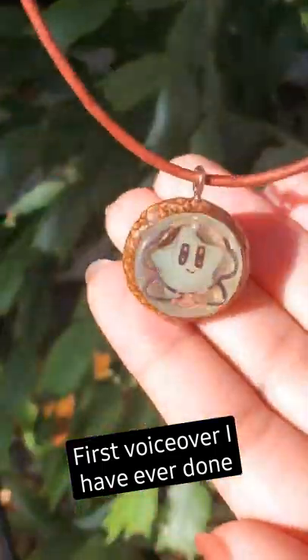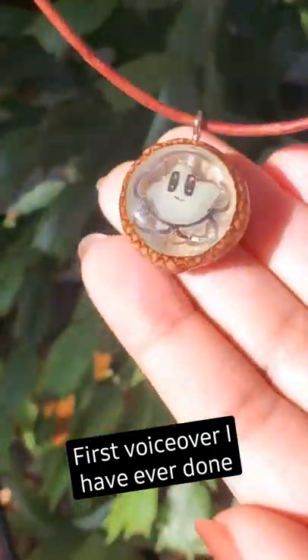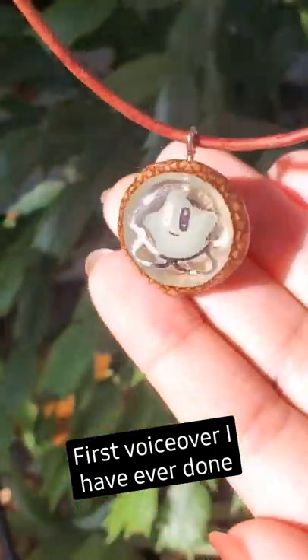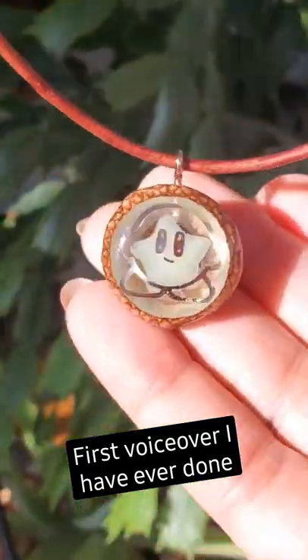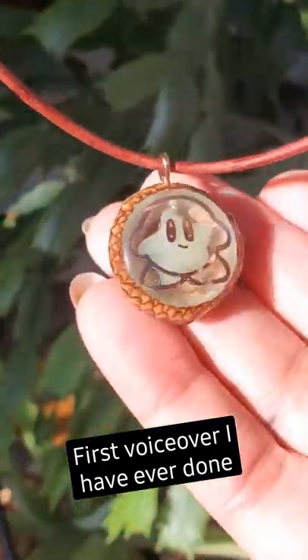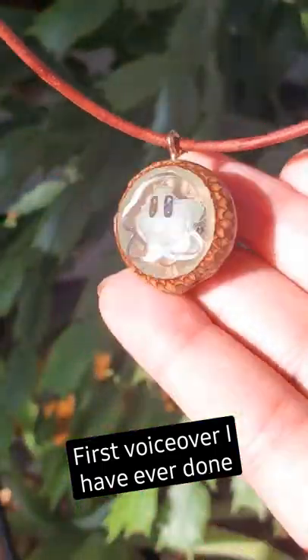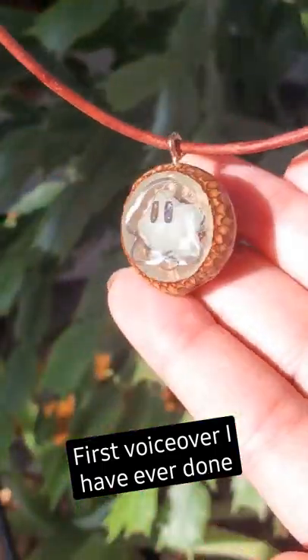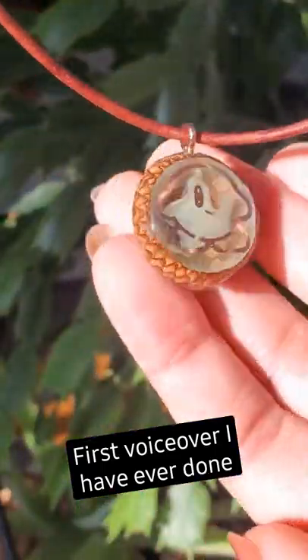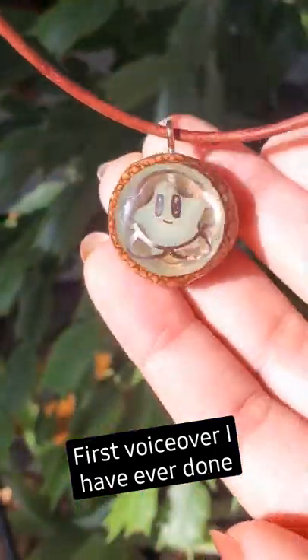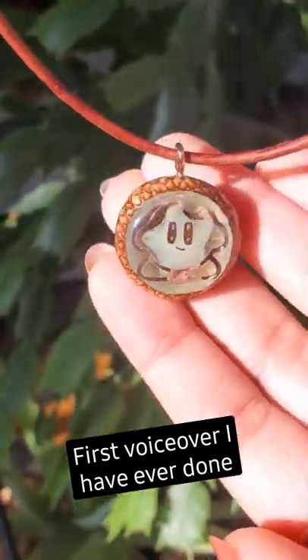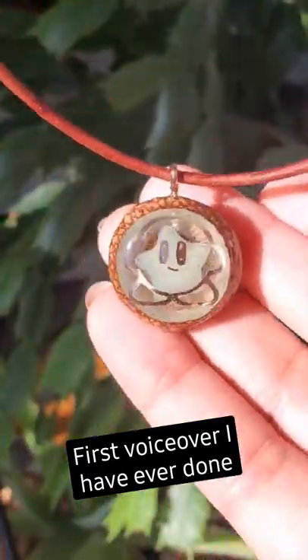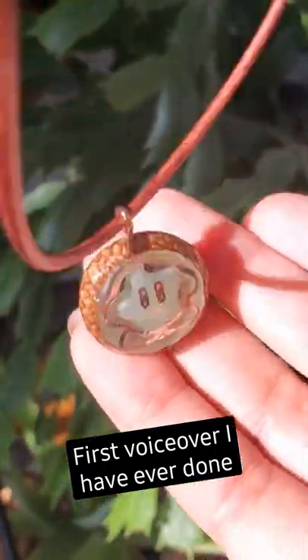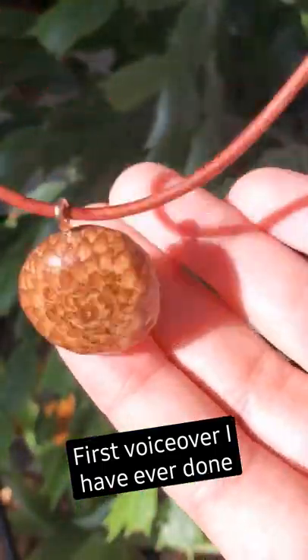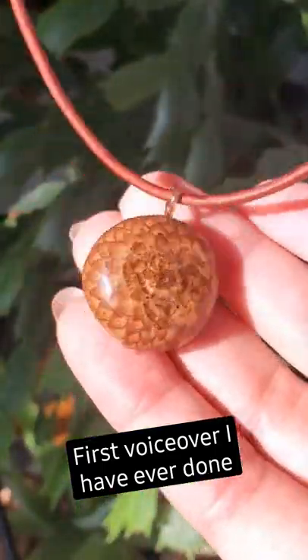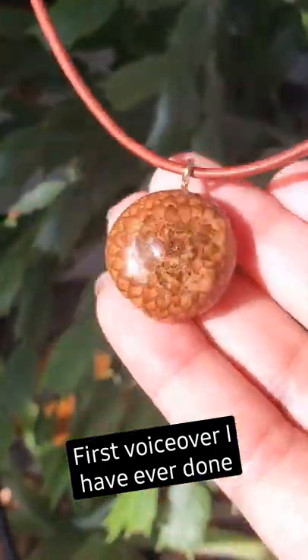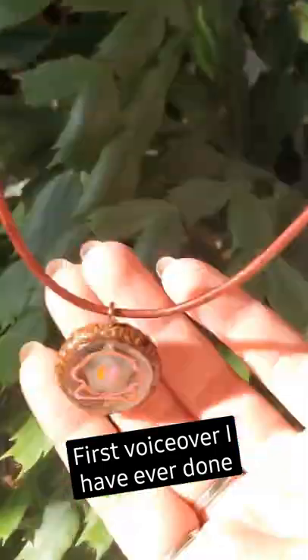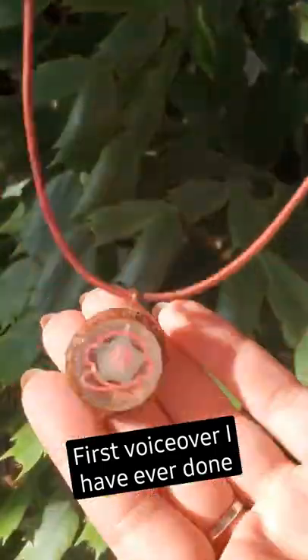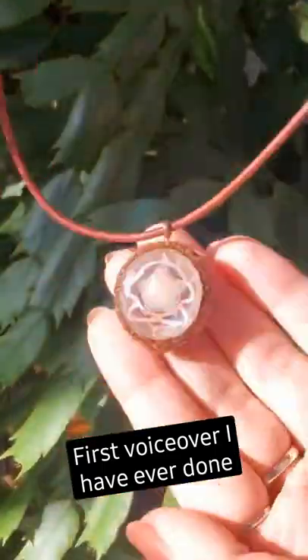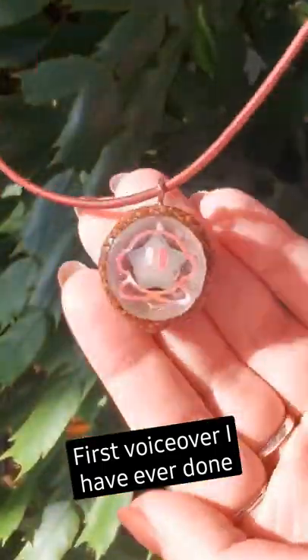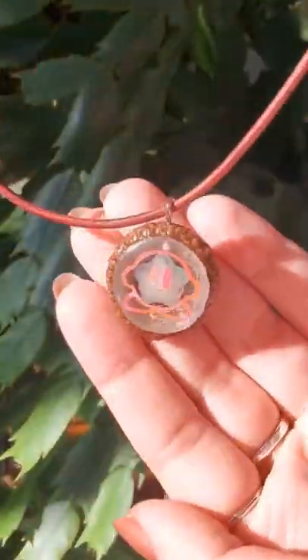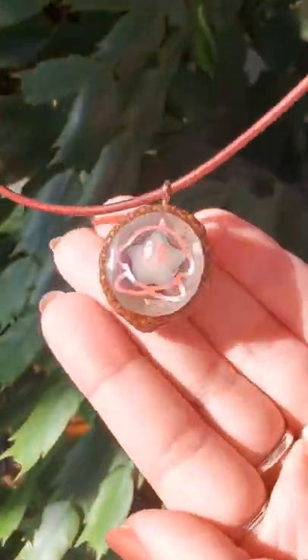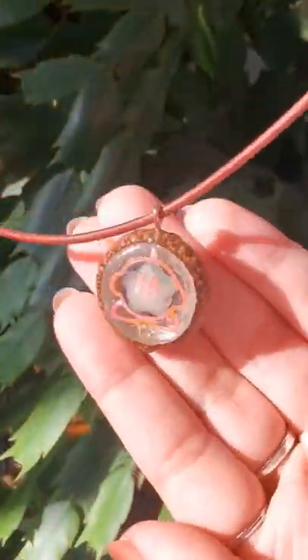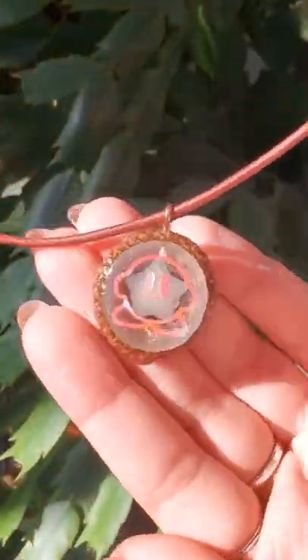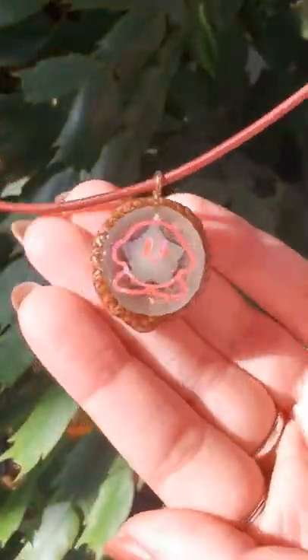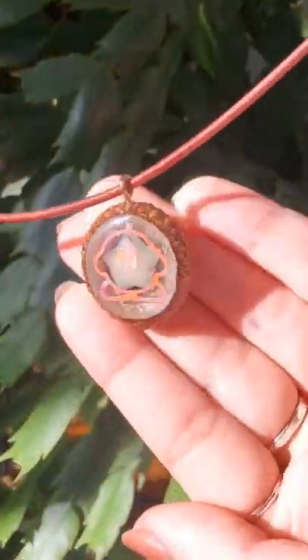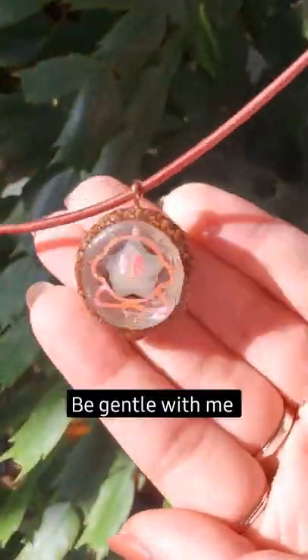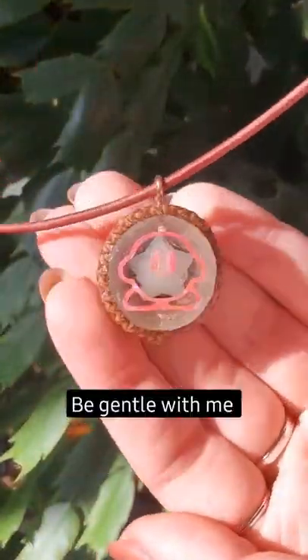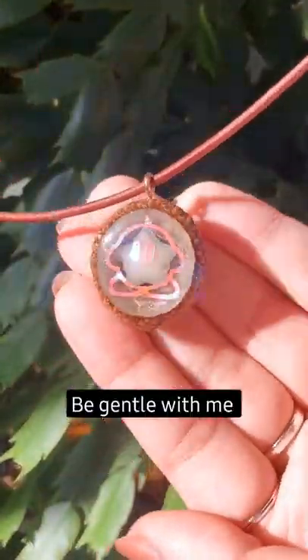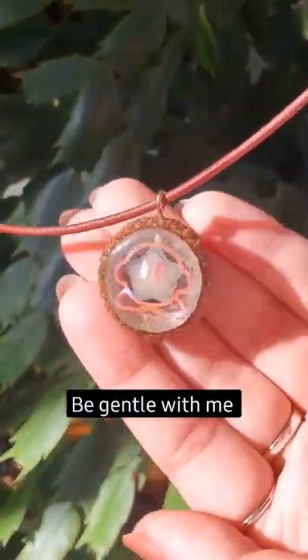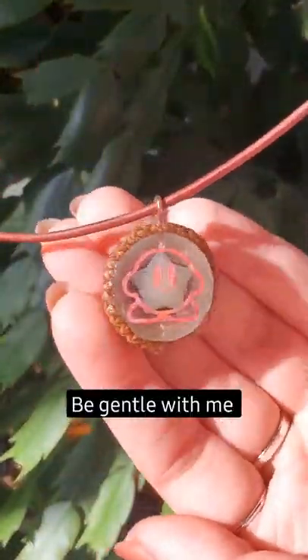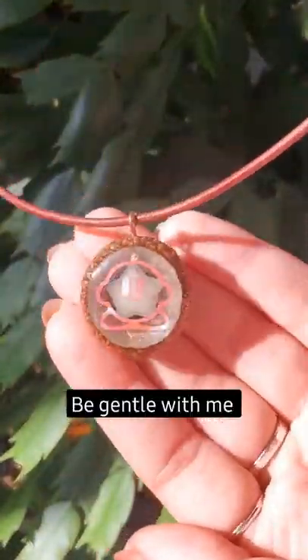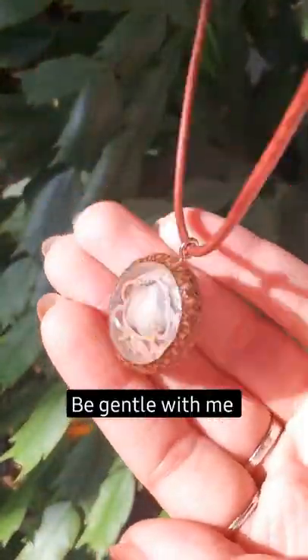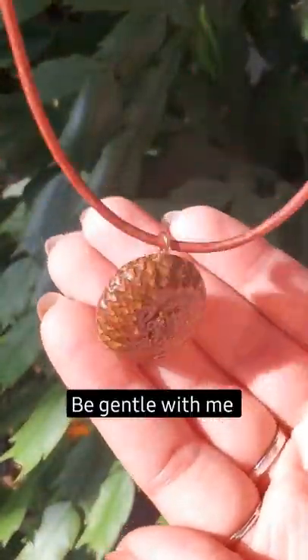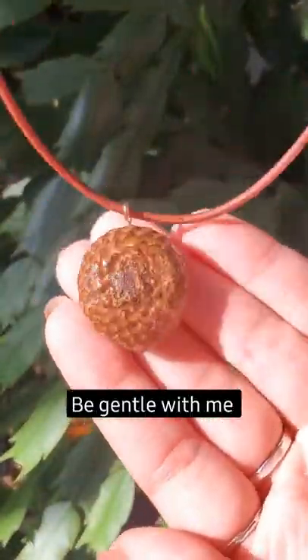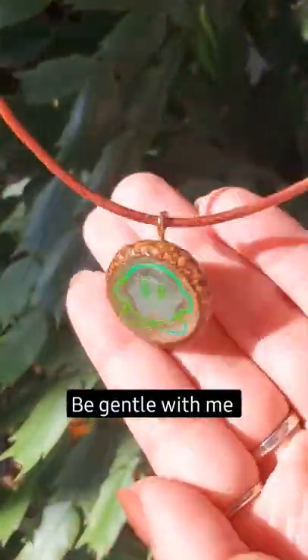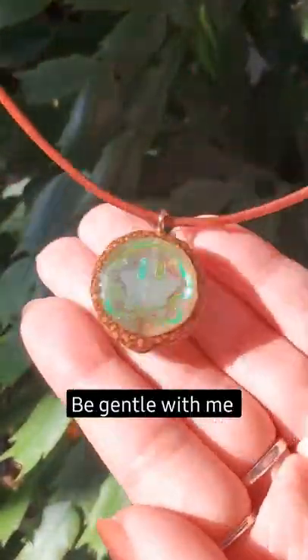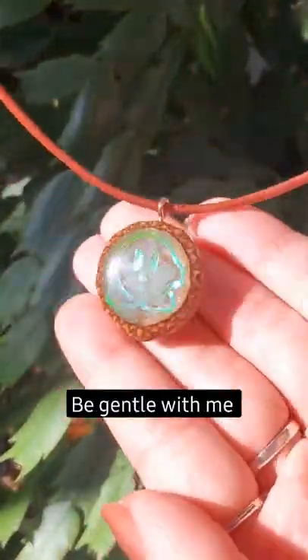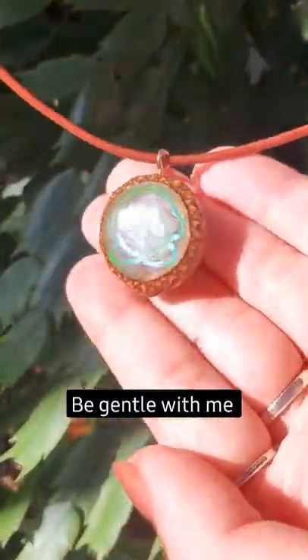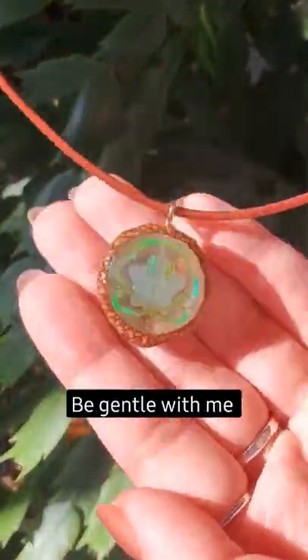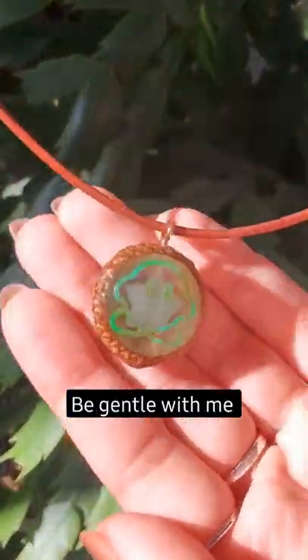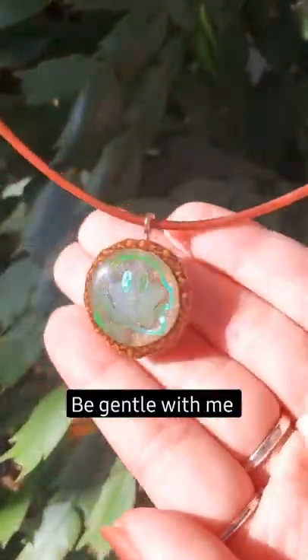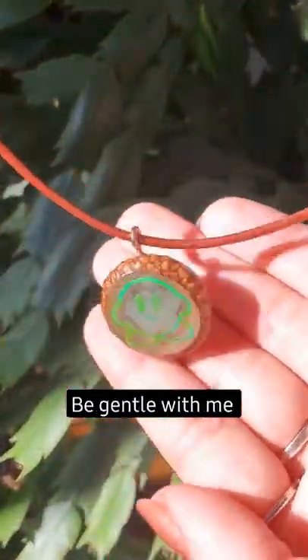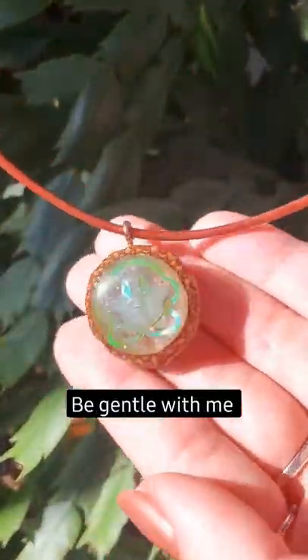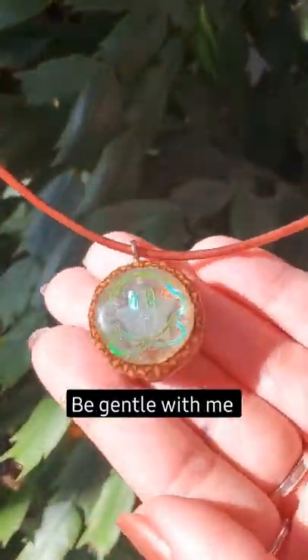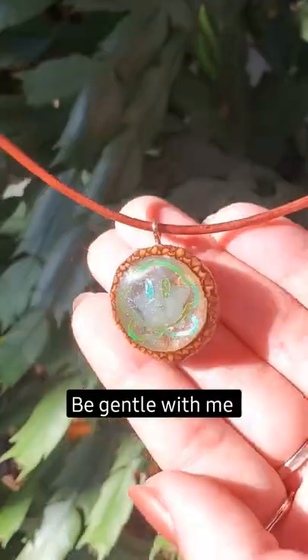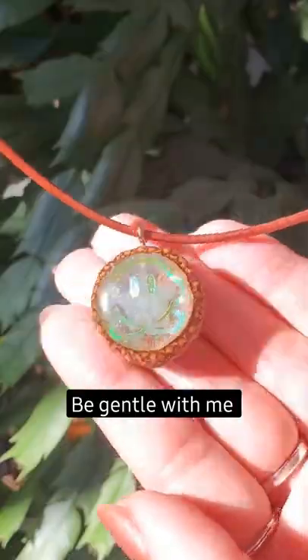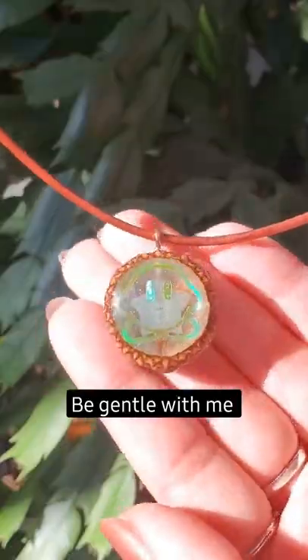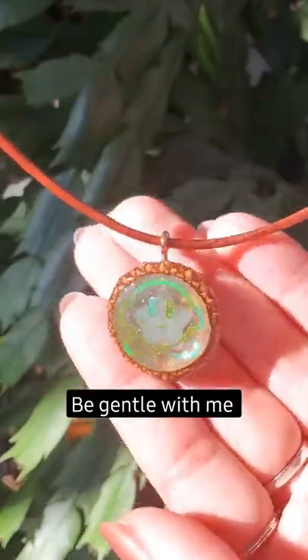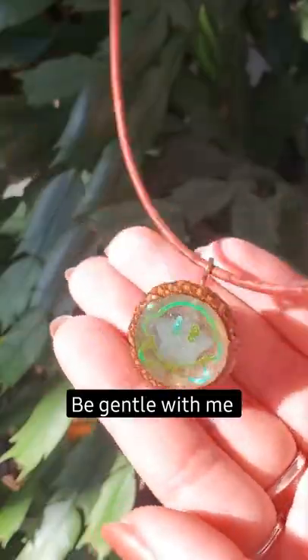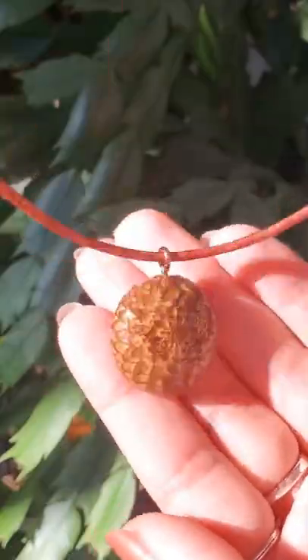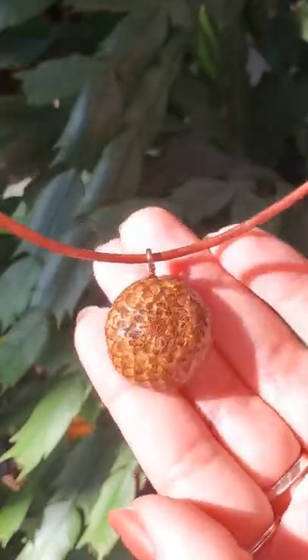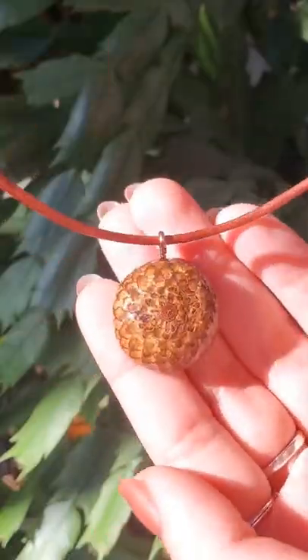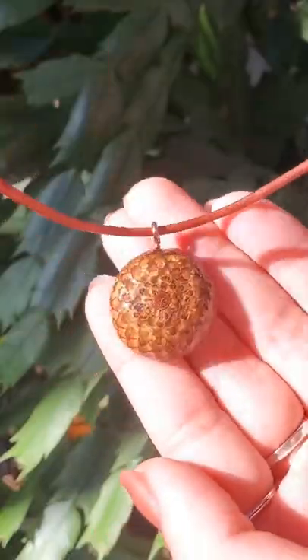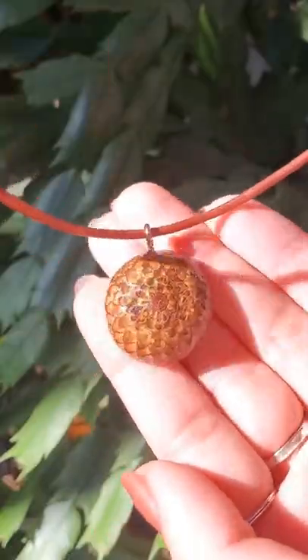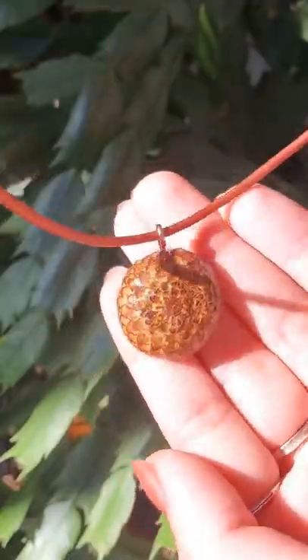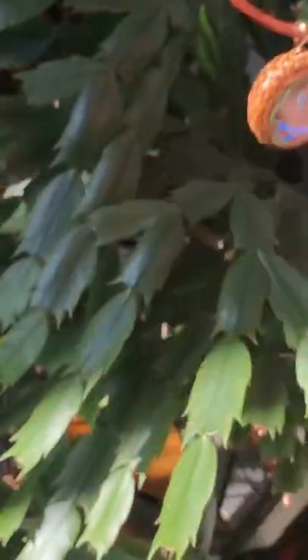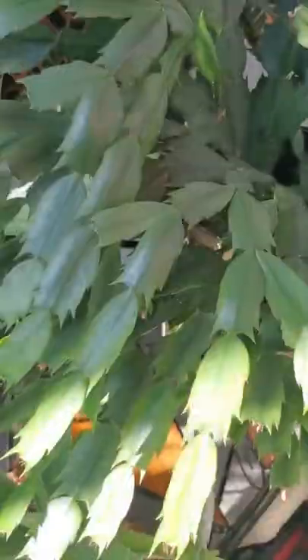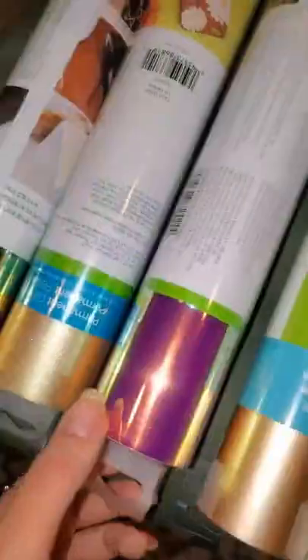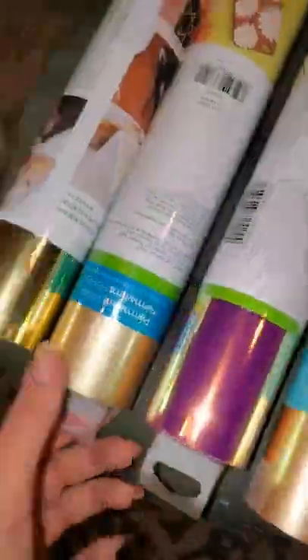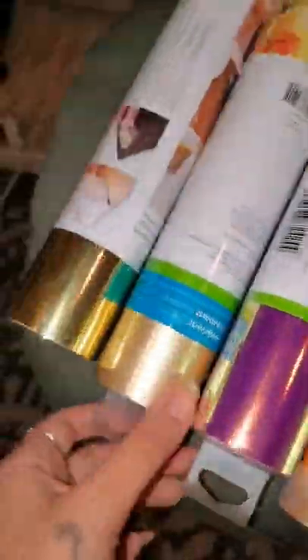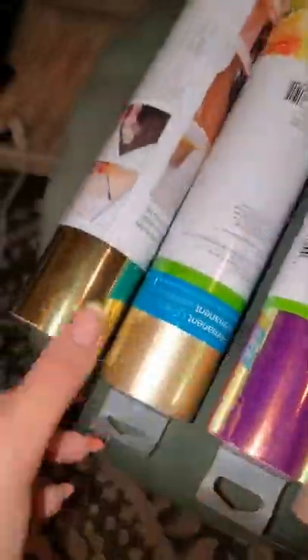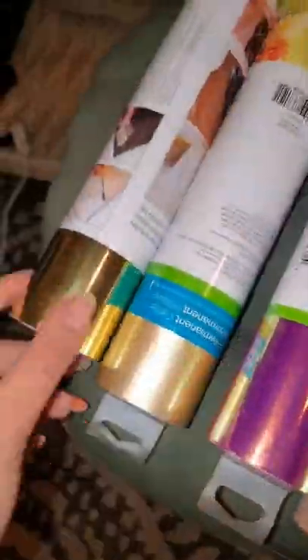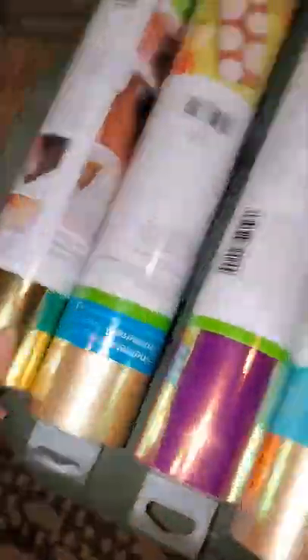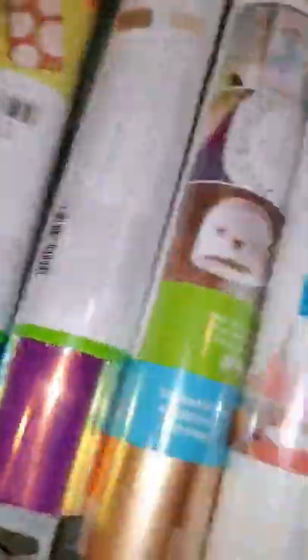I've been making pendants out of acorns and these ones are Kirby themed. I decided to go through all the steps of what I'm doing really fast, so here we go.